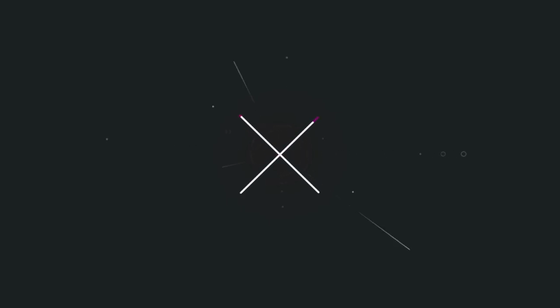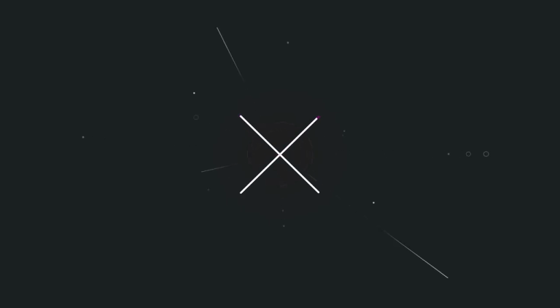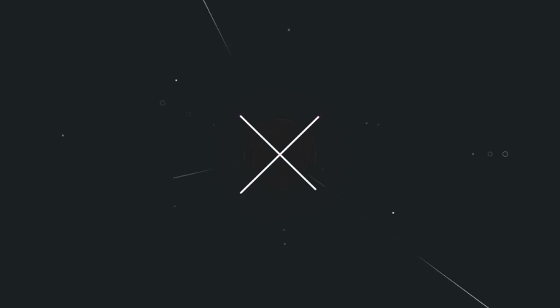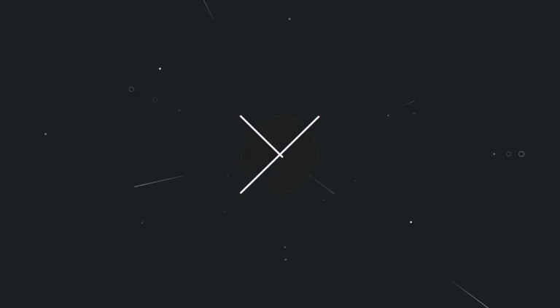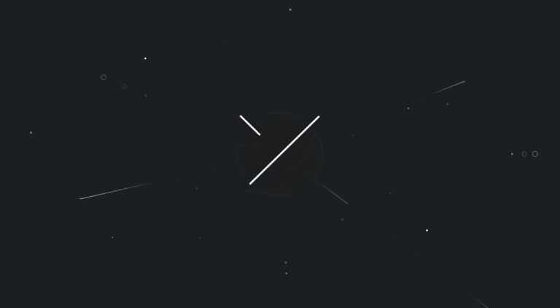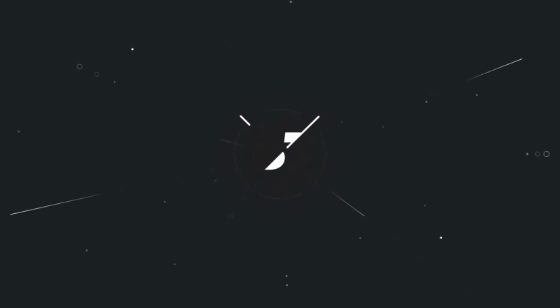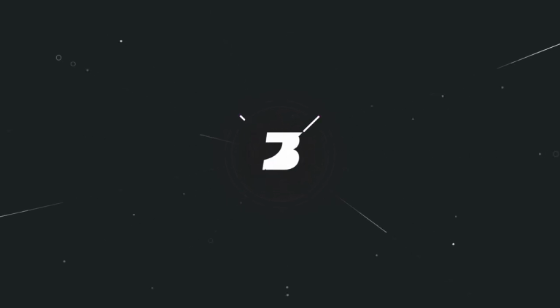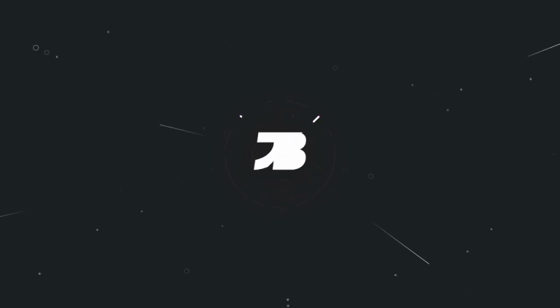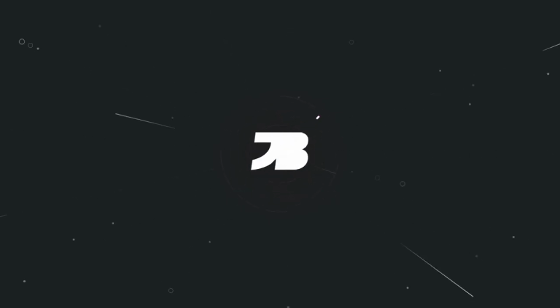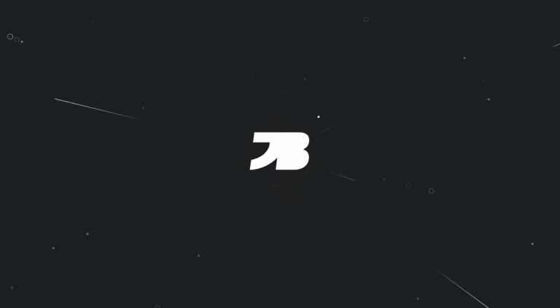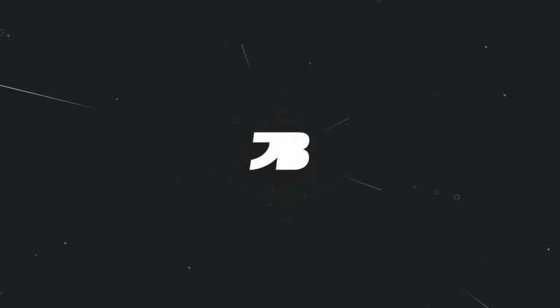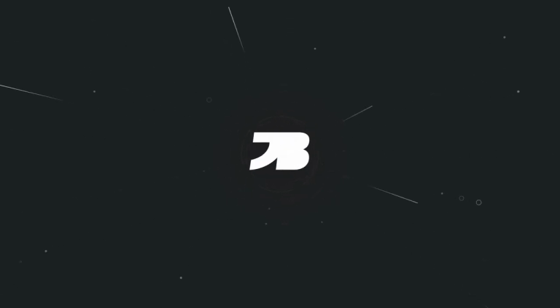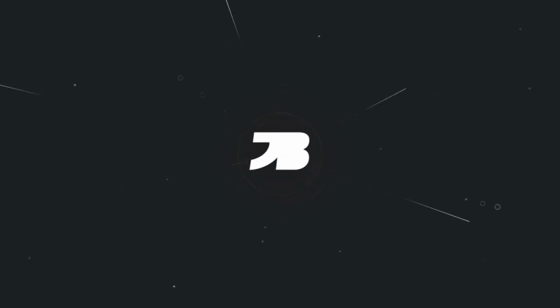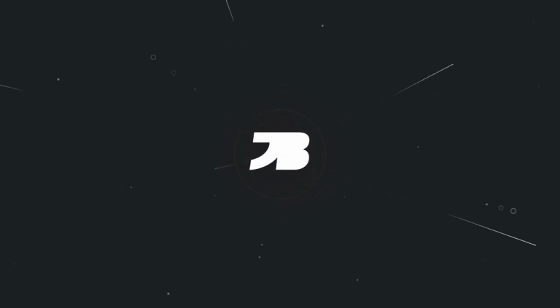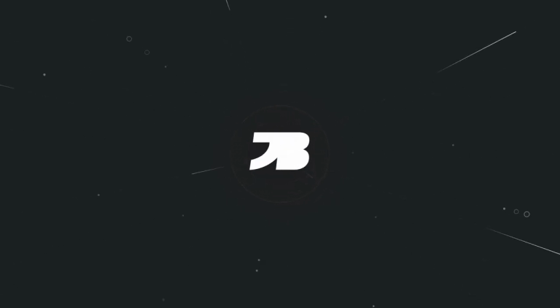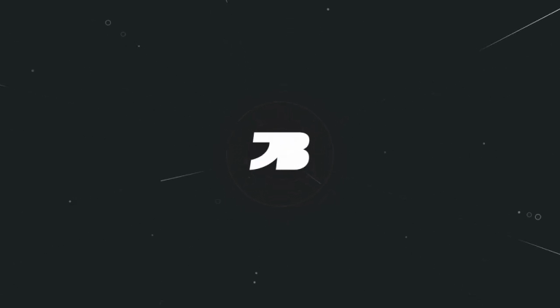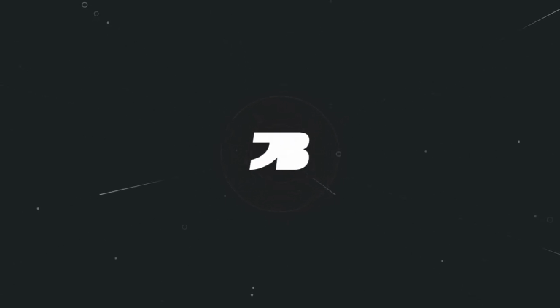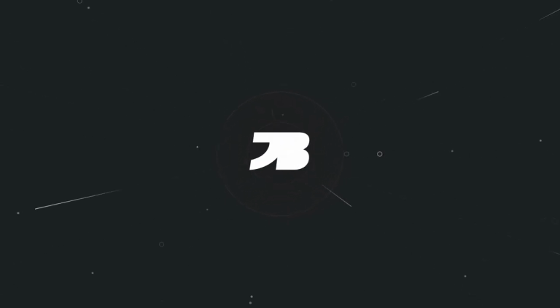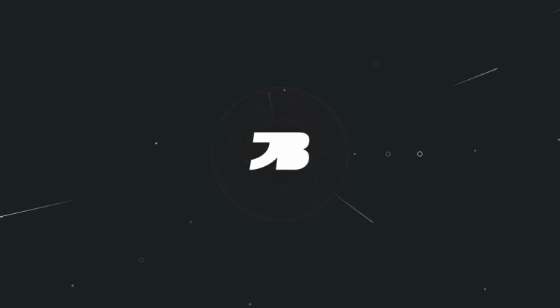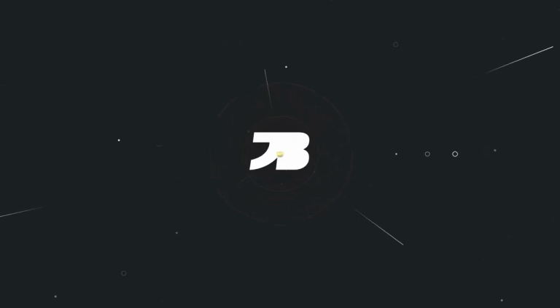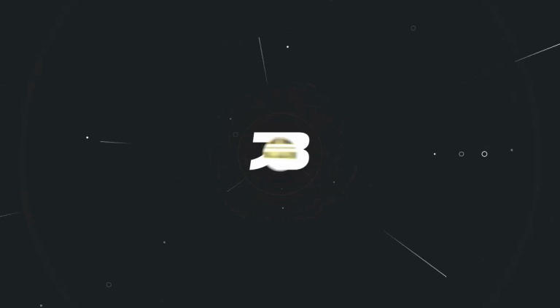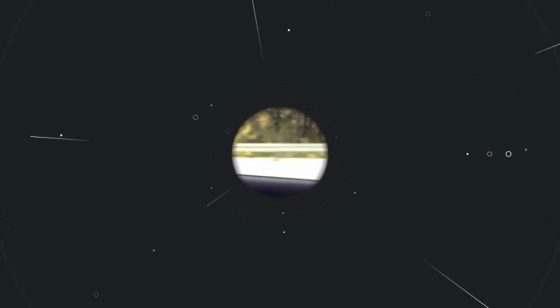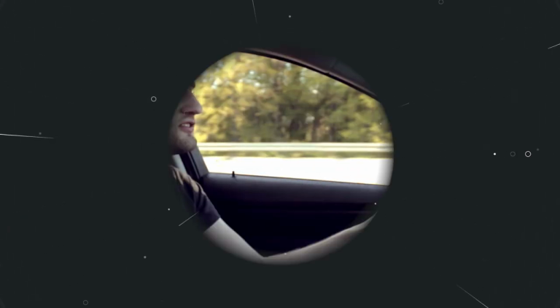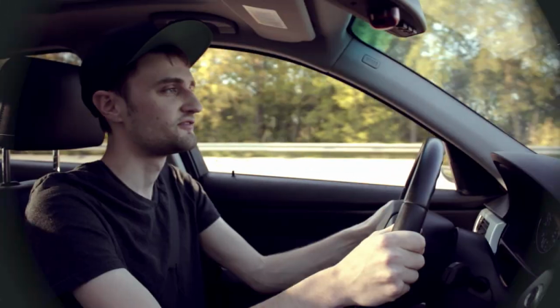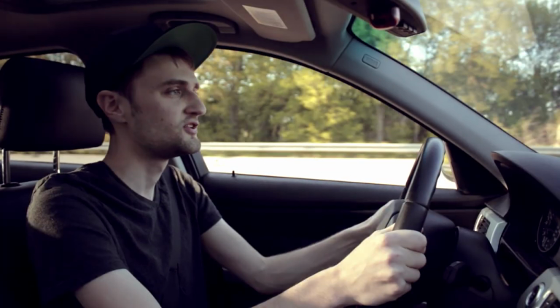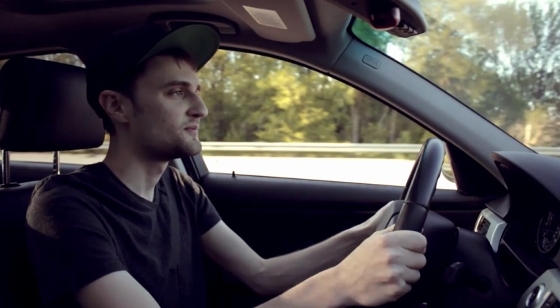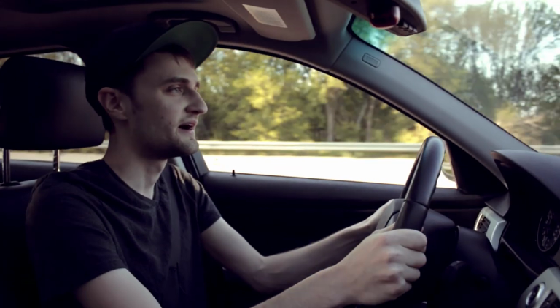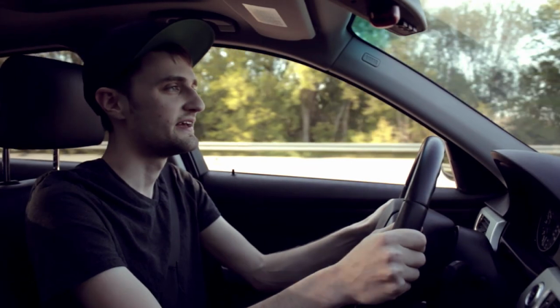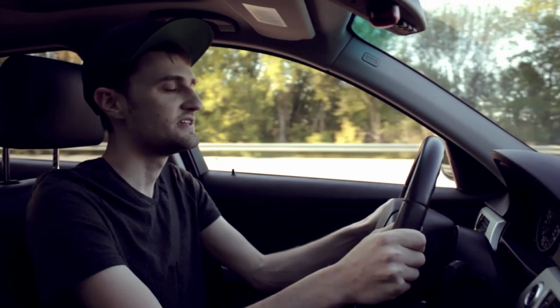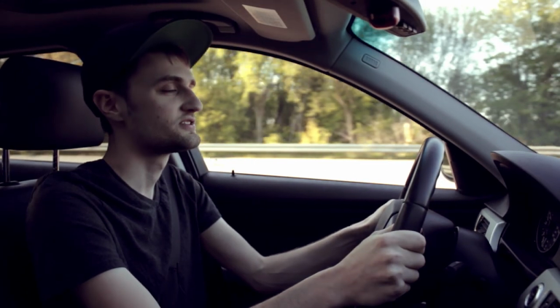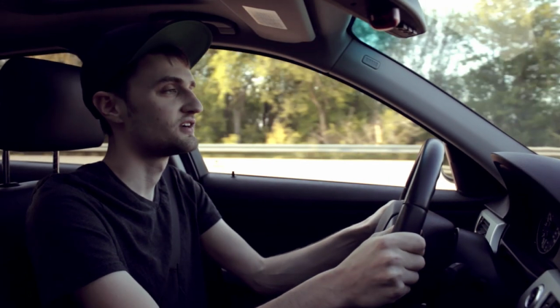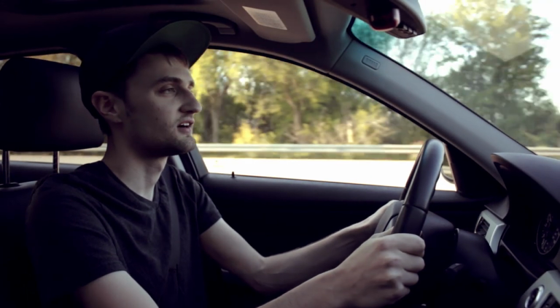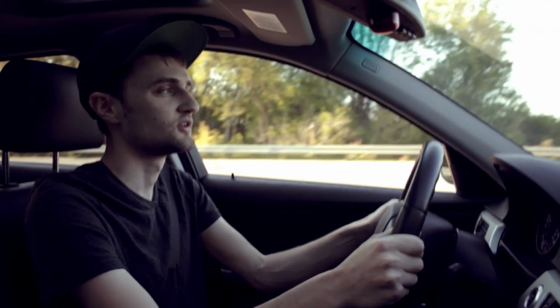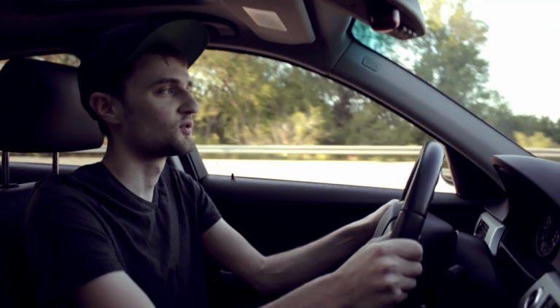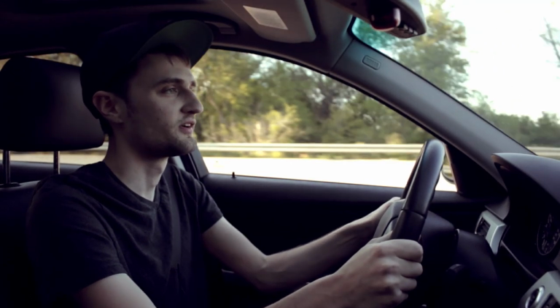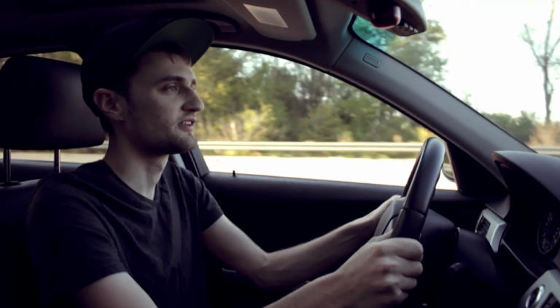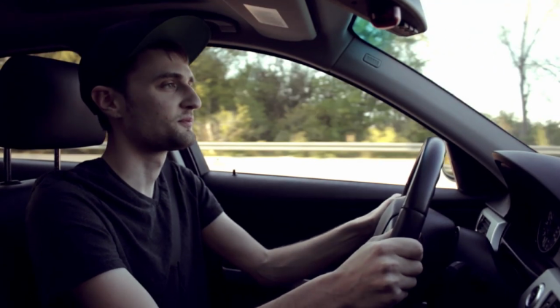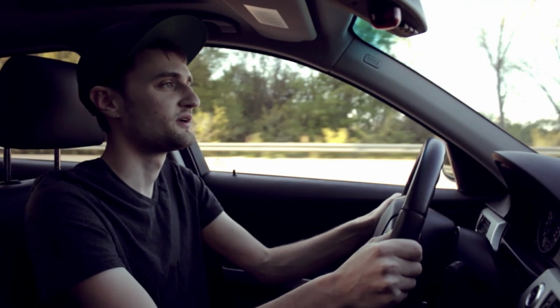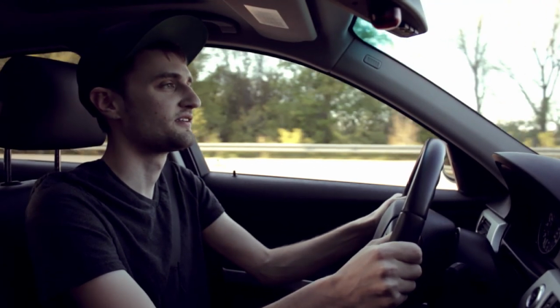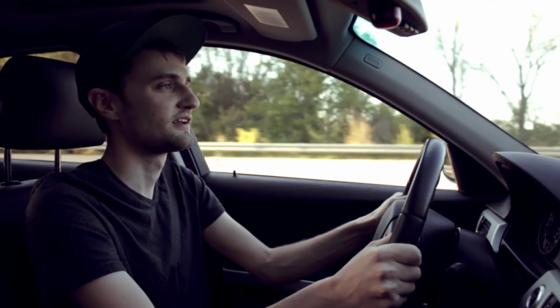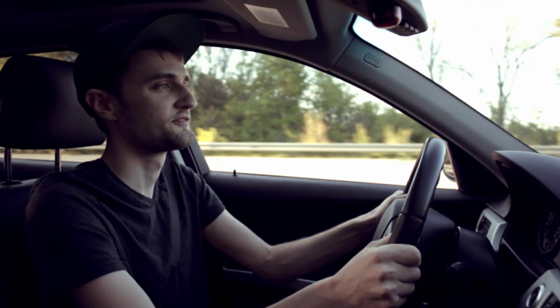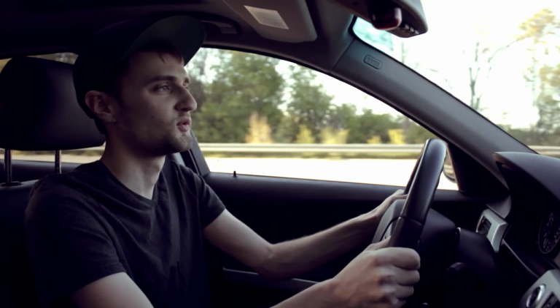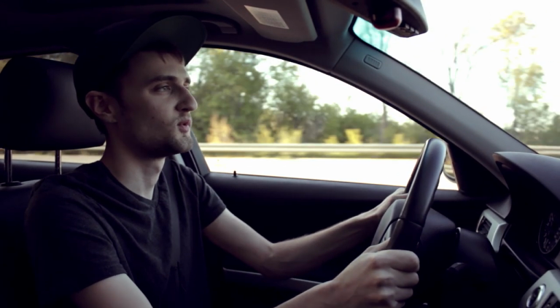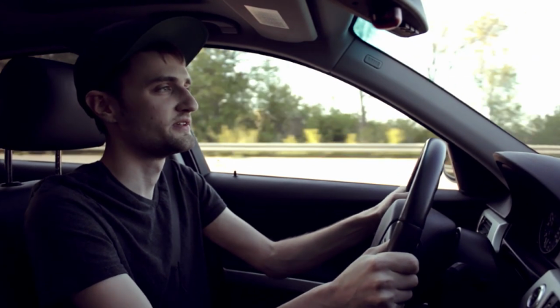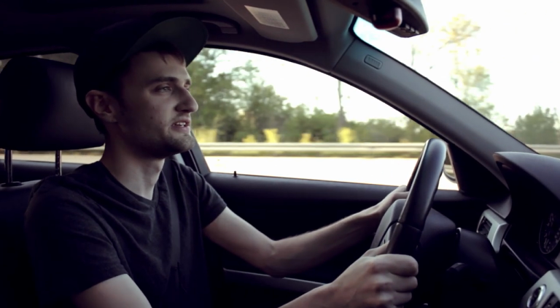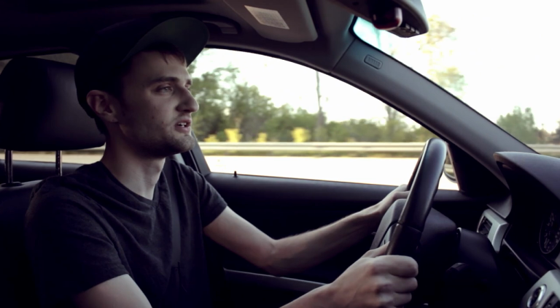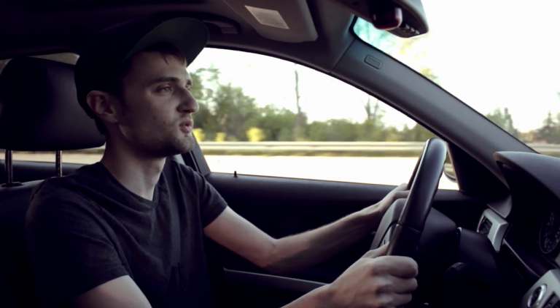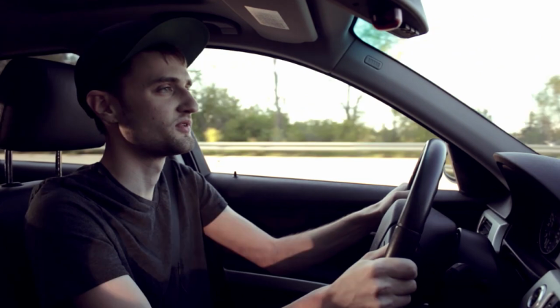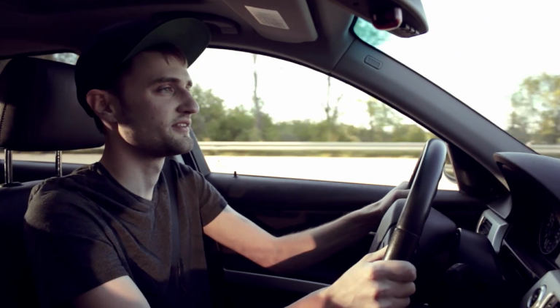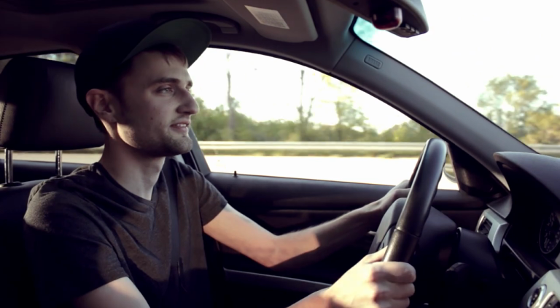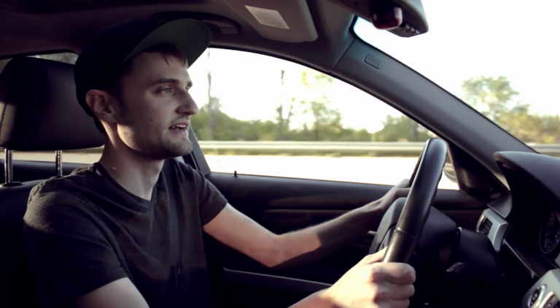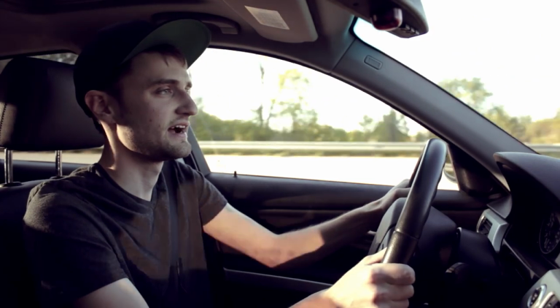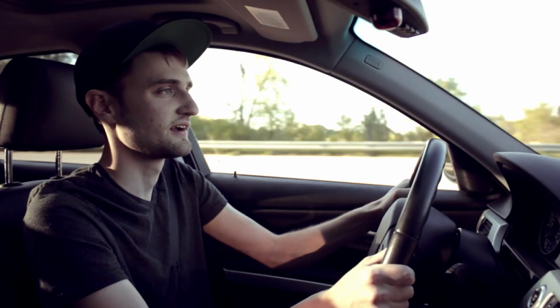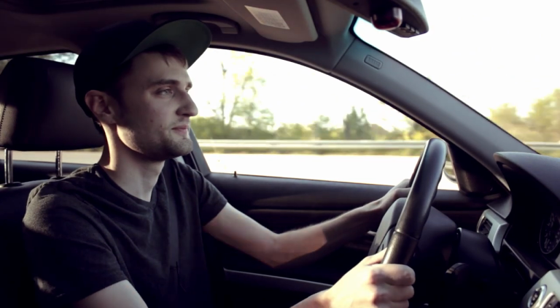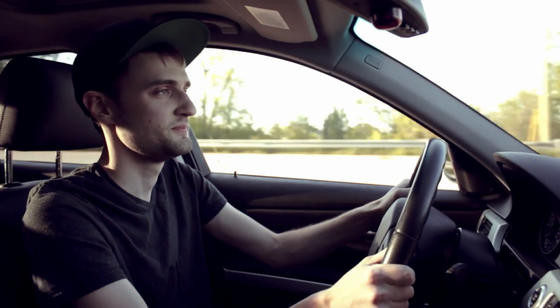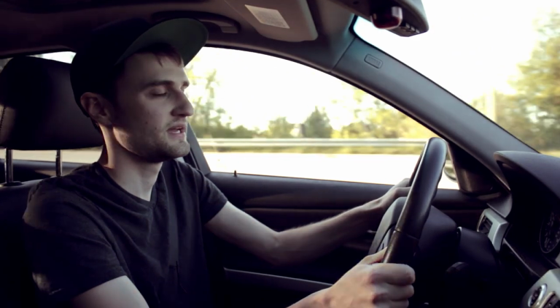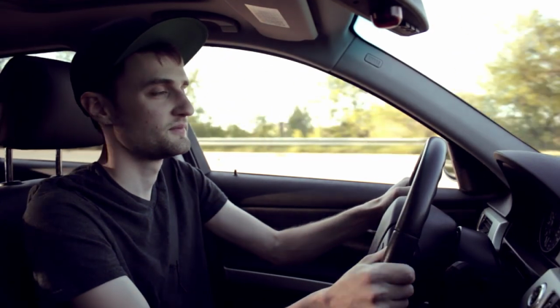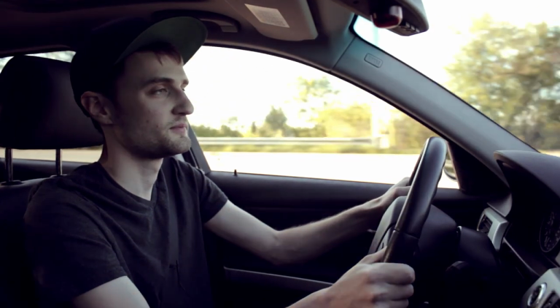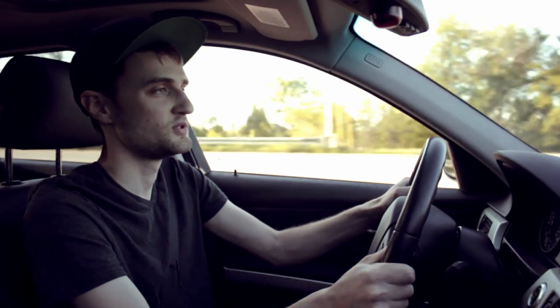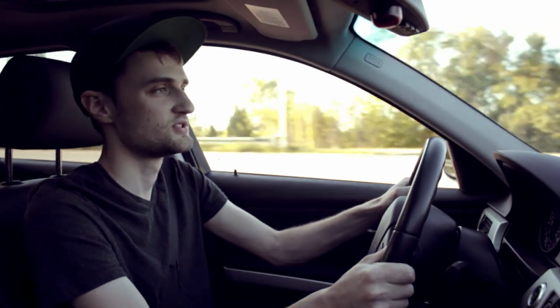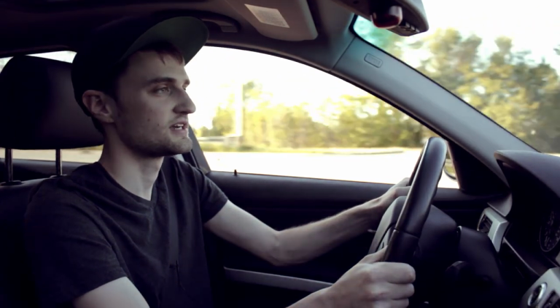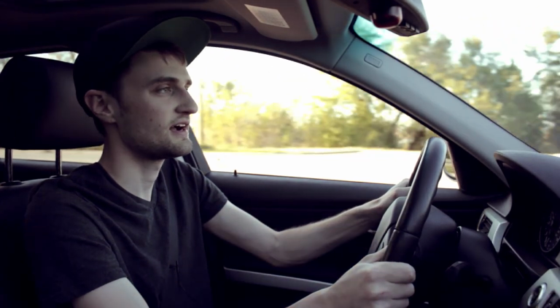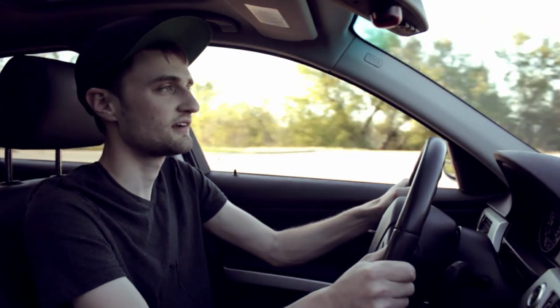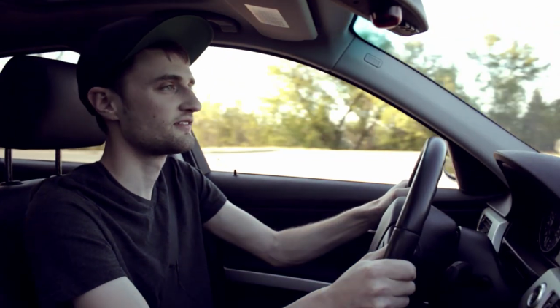Hey, what is up guys? So a few of you have asked me to review my H&R lowering springs after one year with the stock BMW shocks.